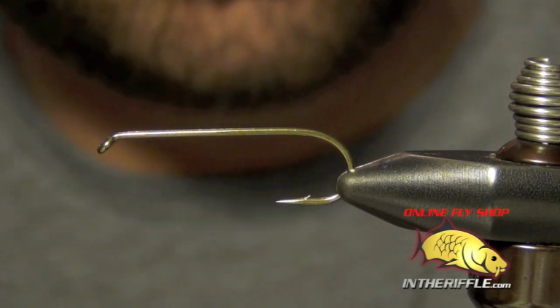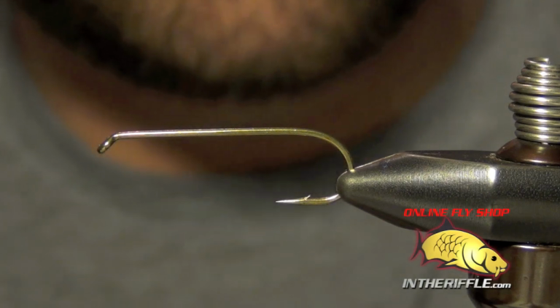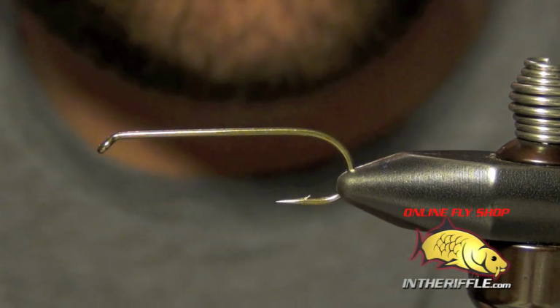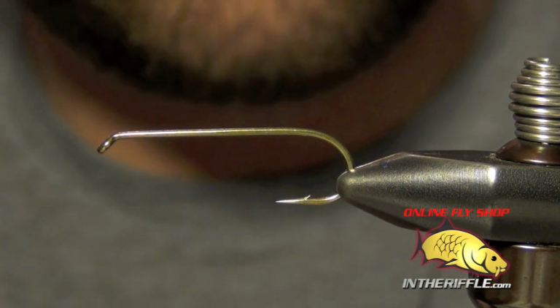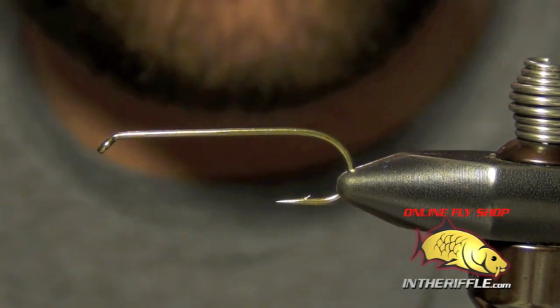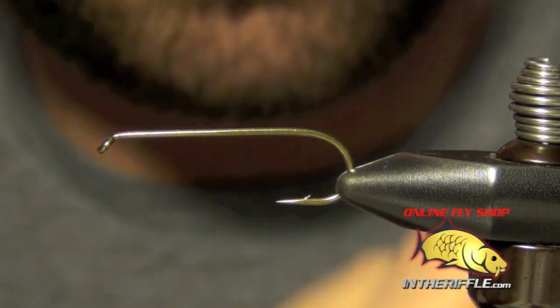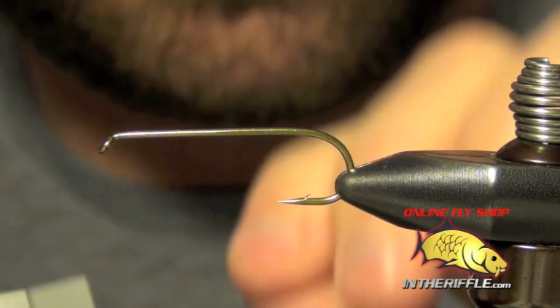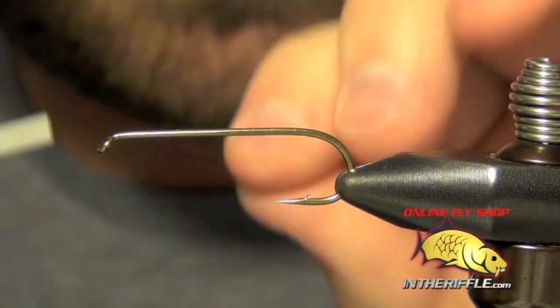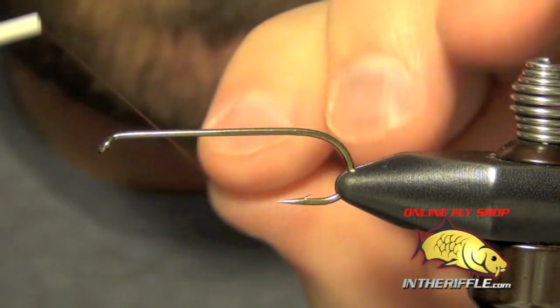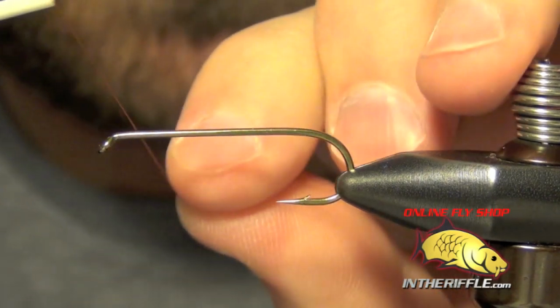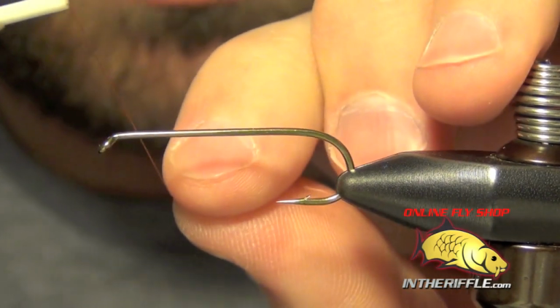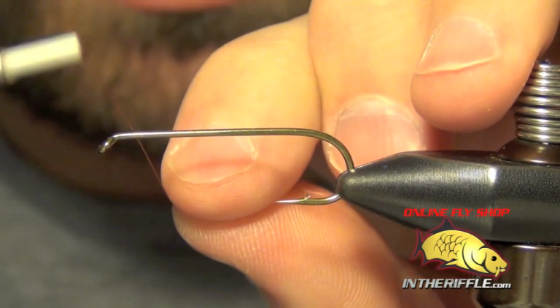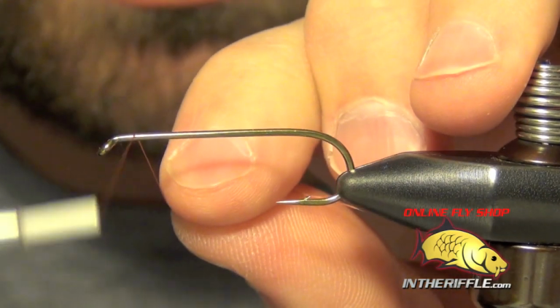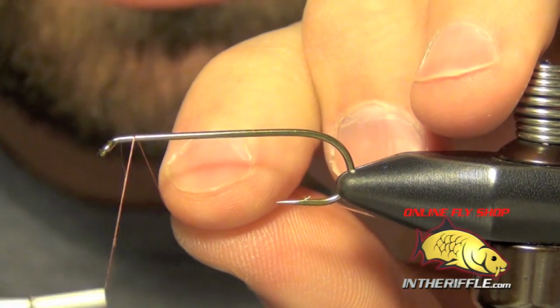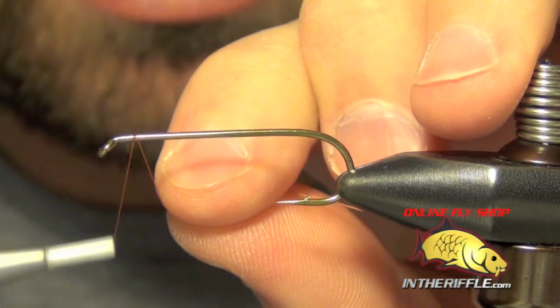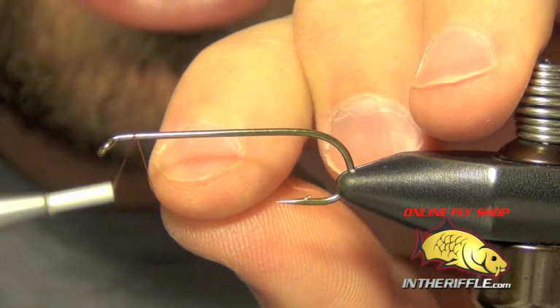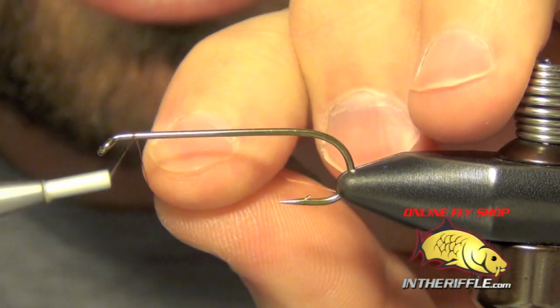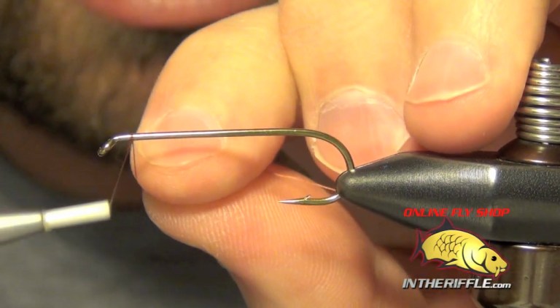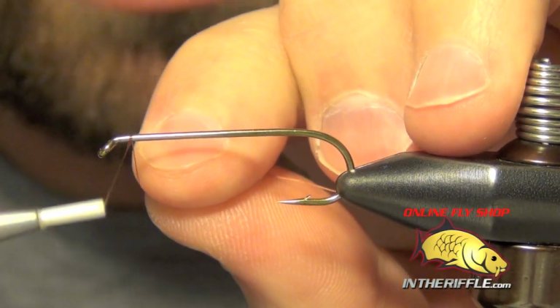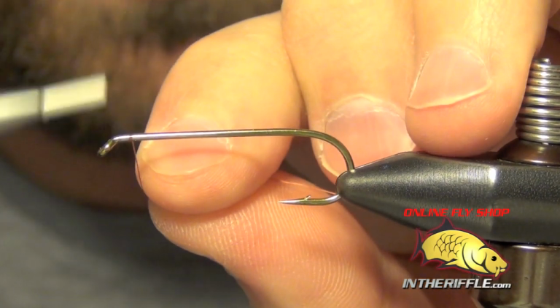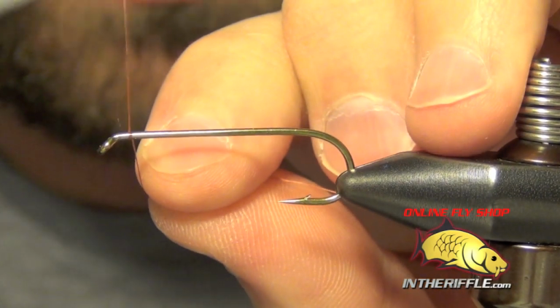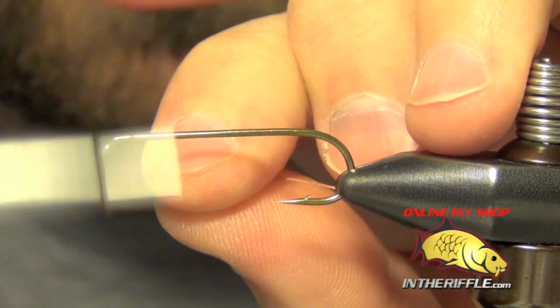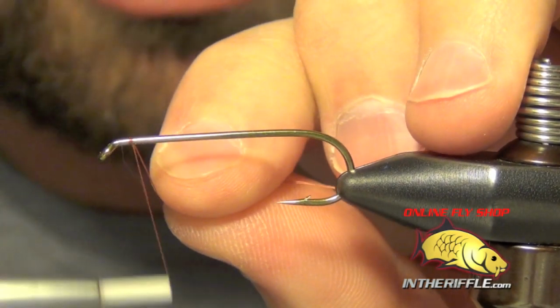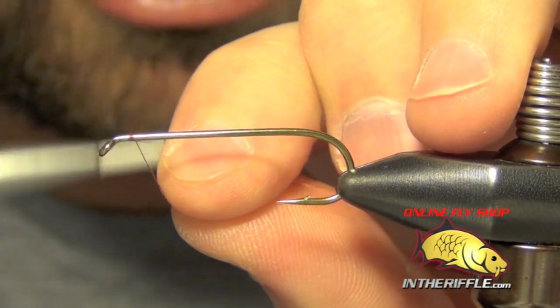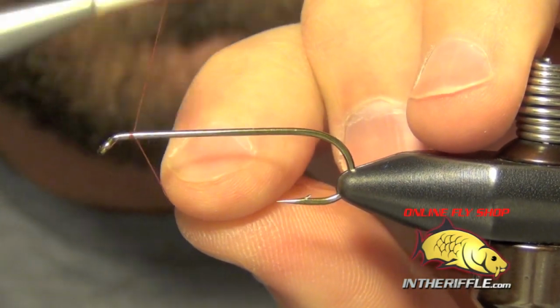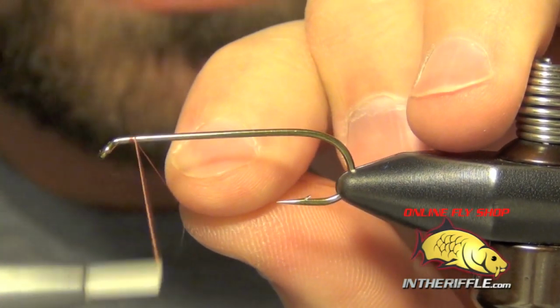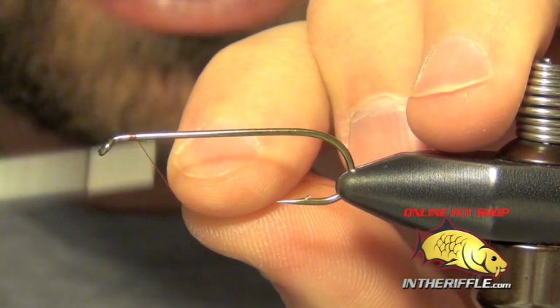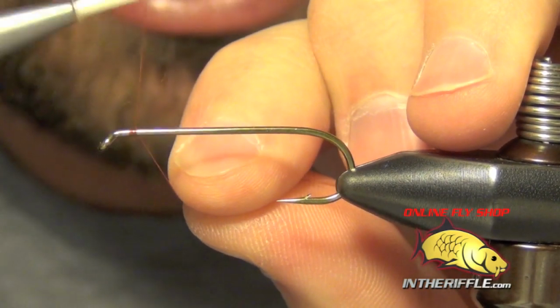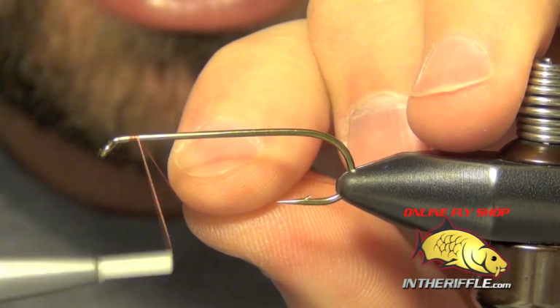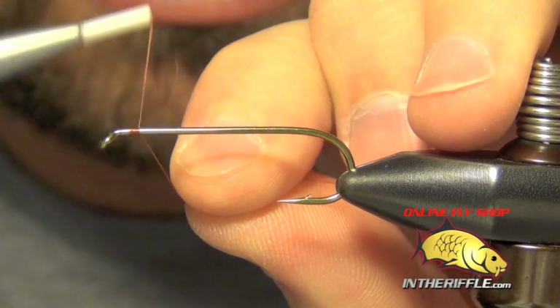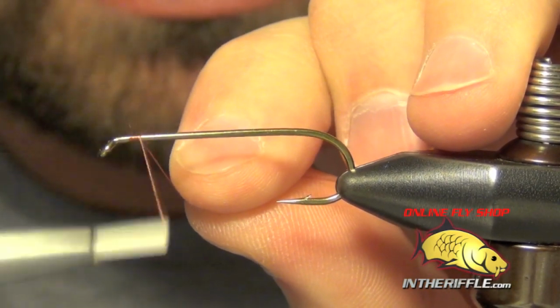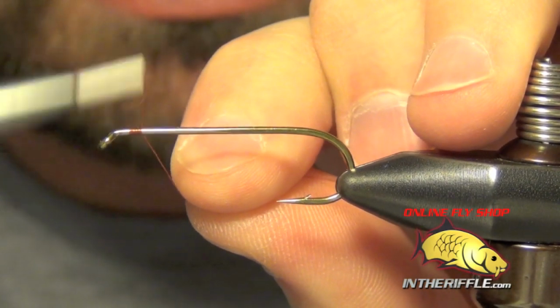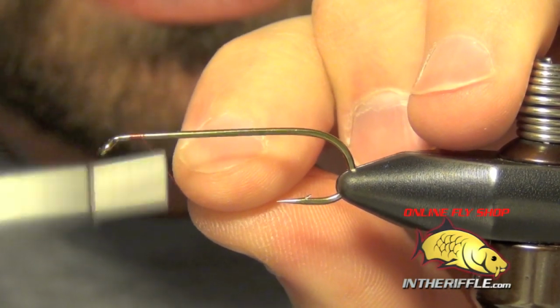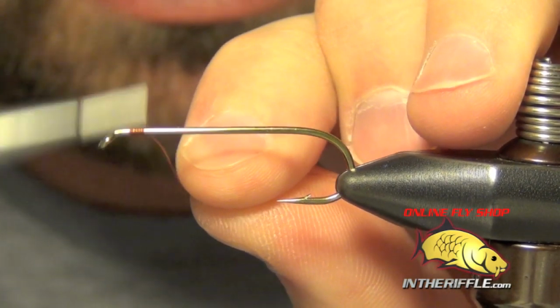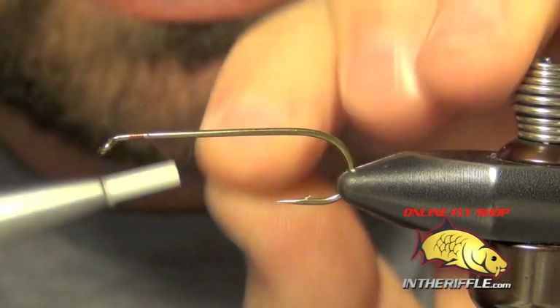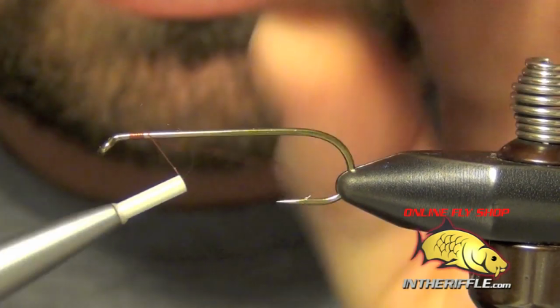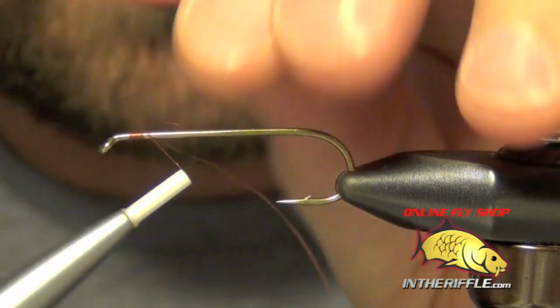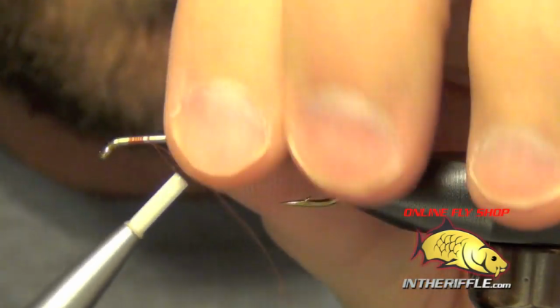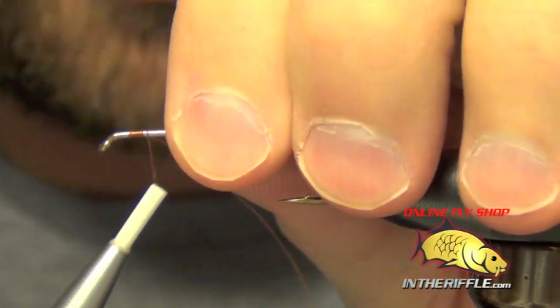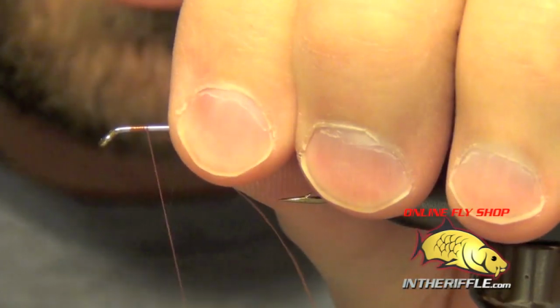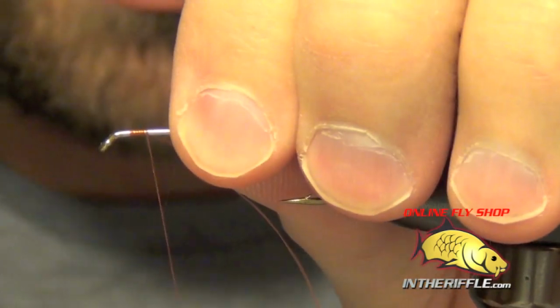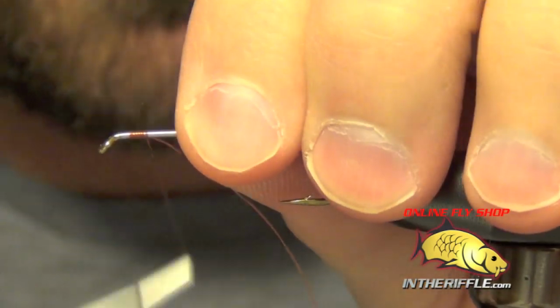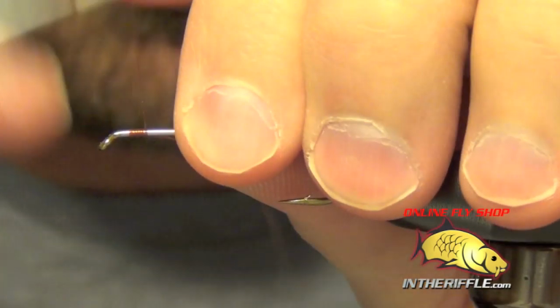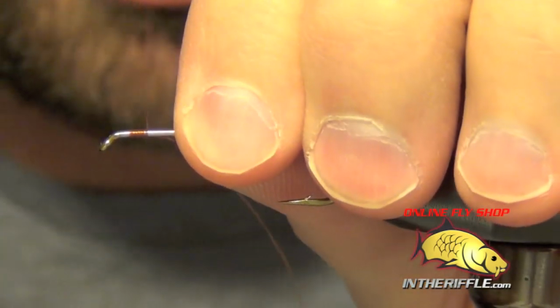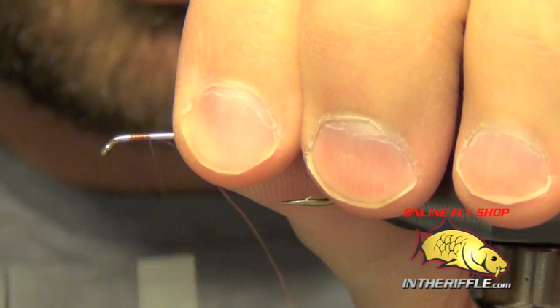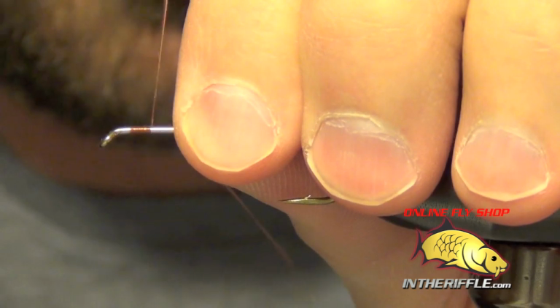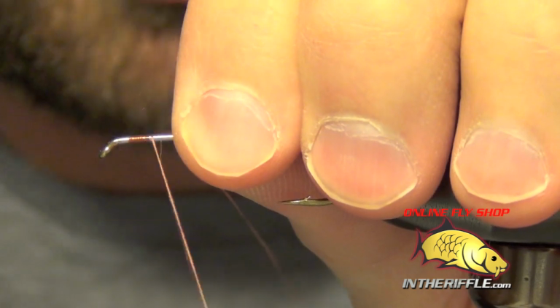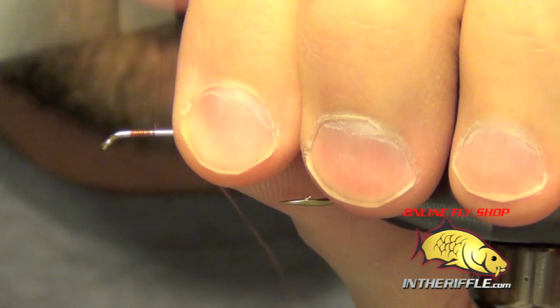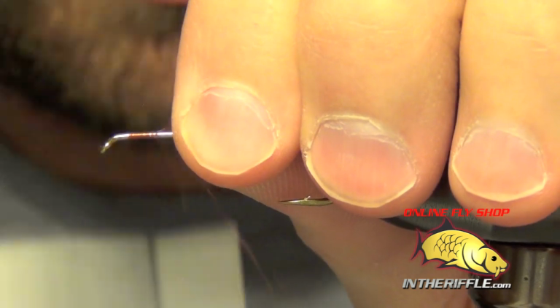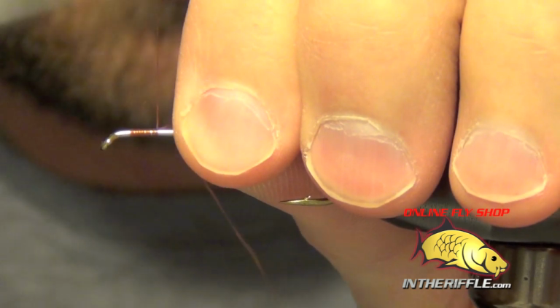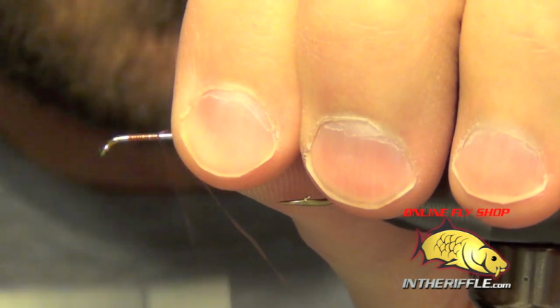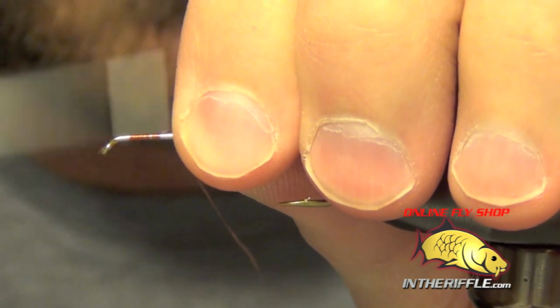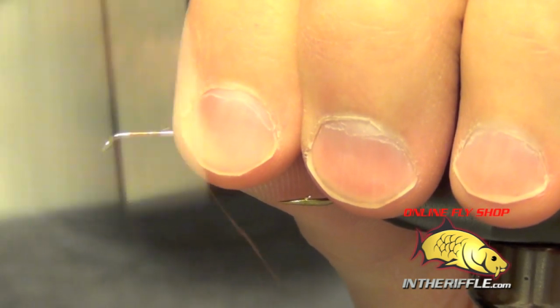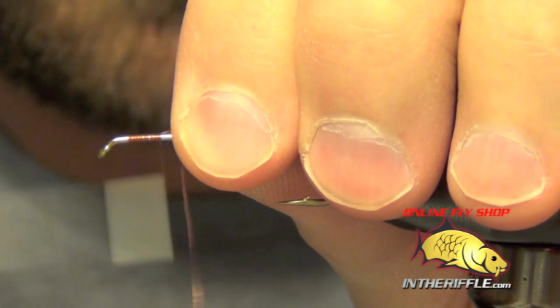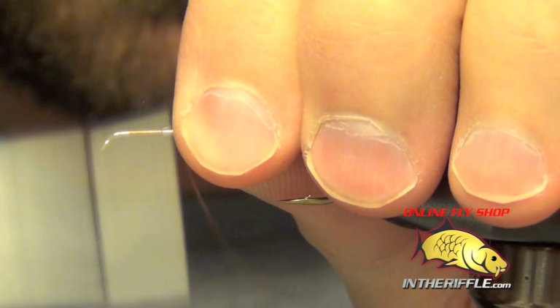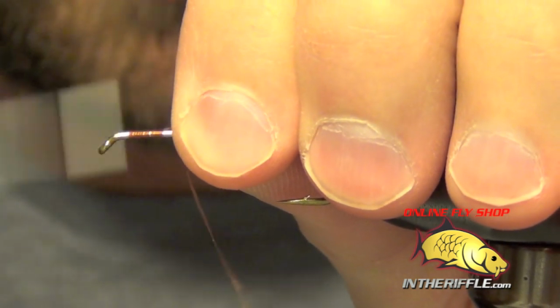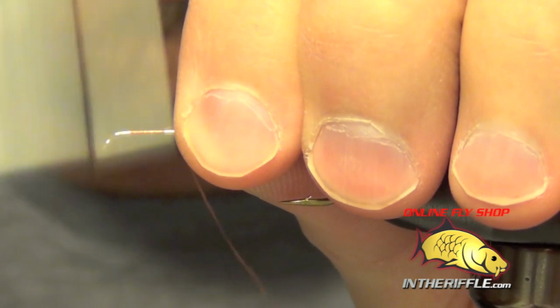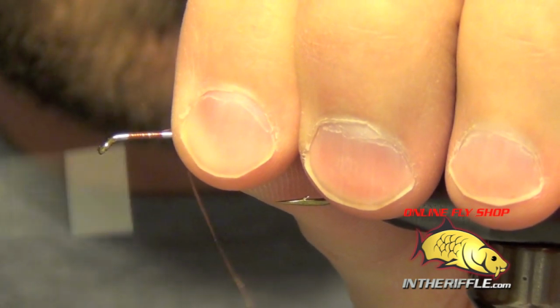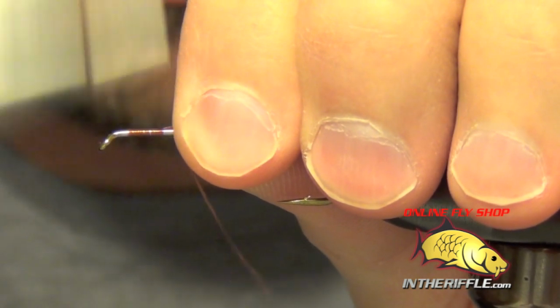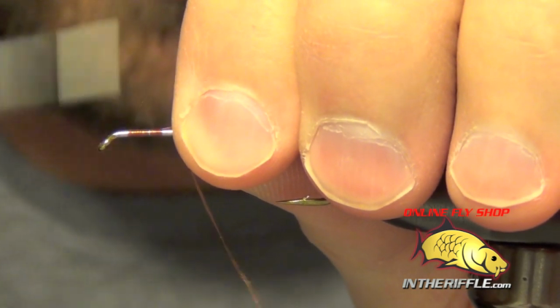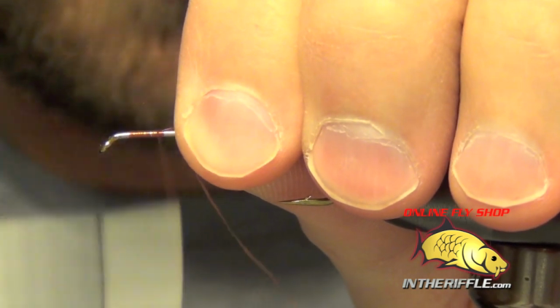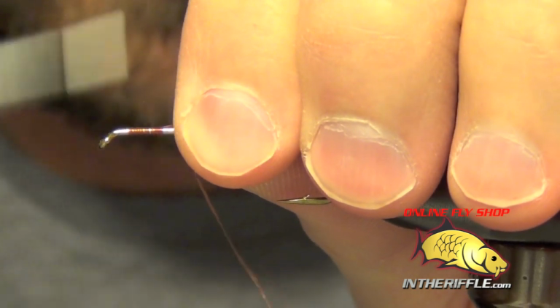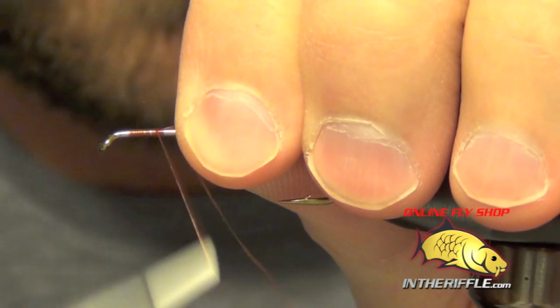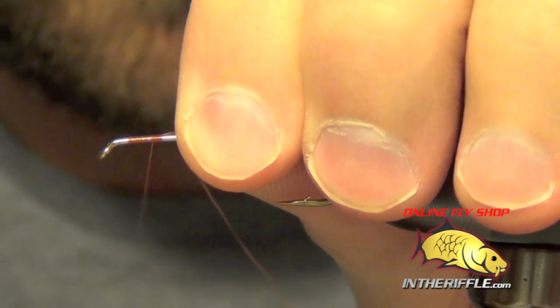Here we're going to tie the Near Enough Crayfish. The first thing we're going to do is just get our thread started.